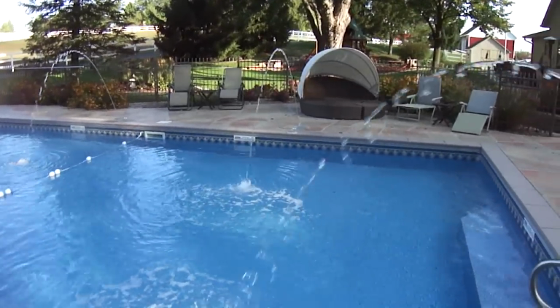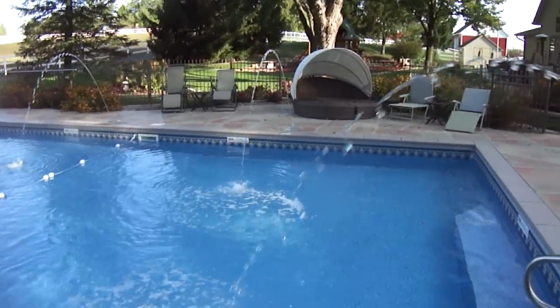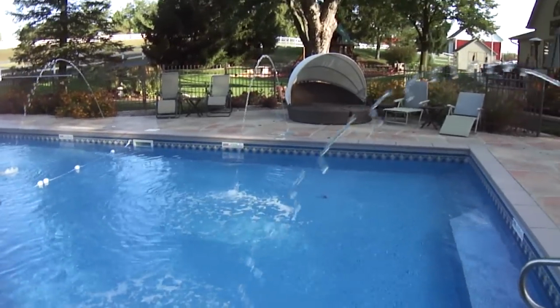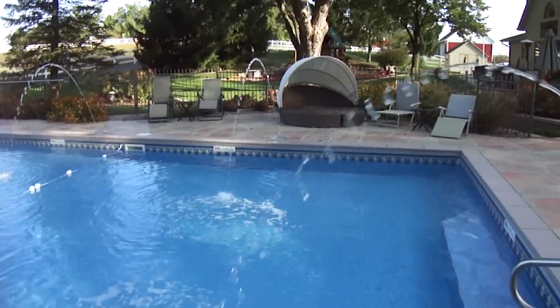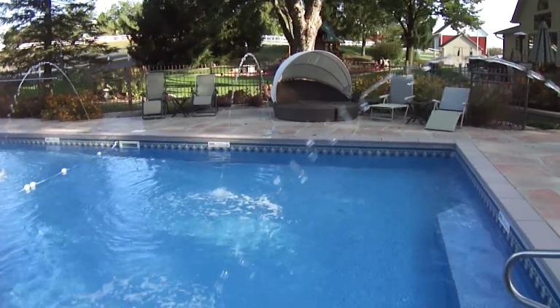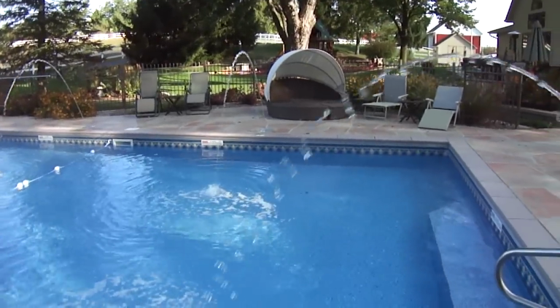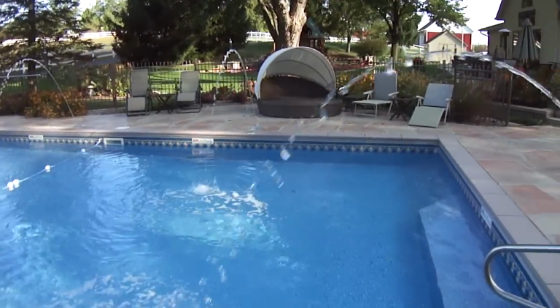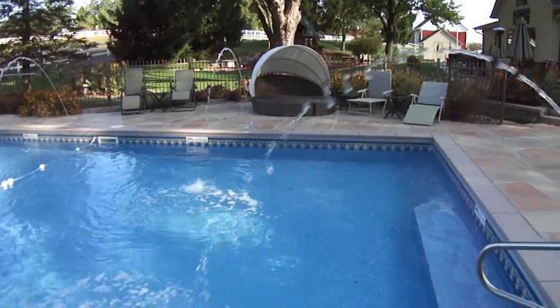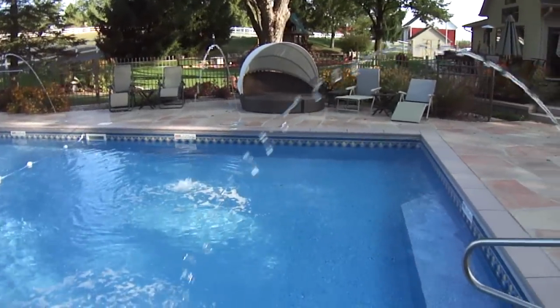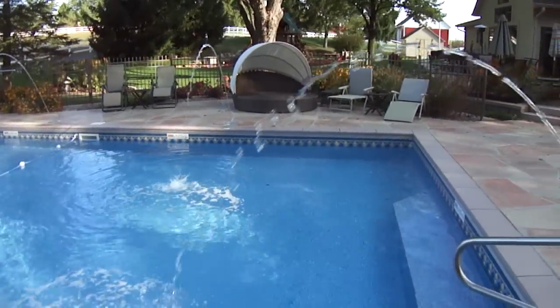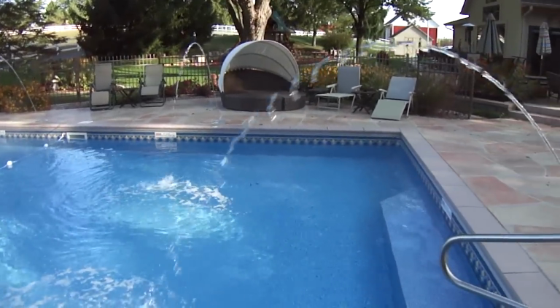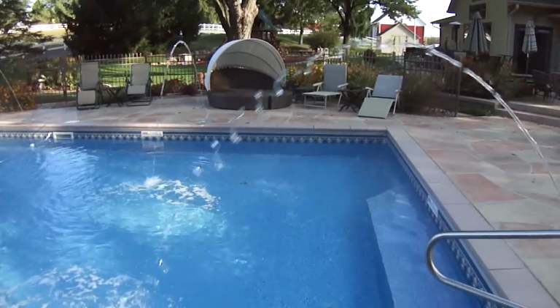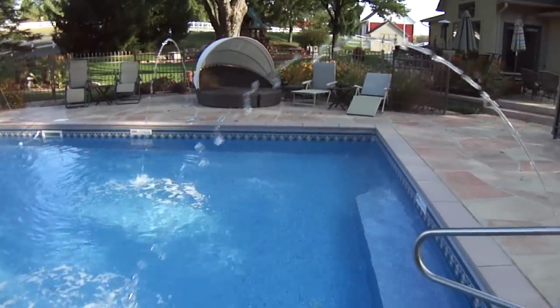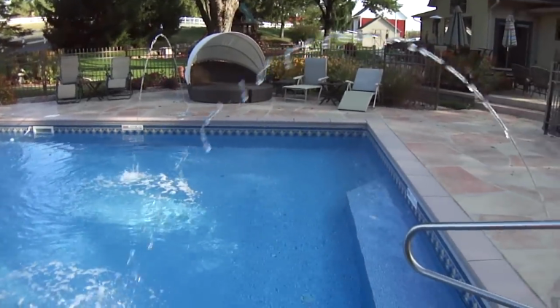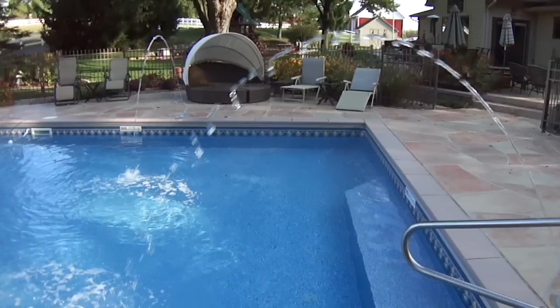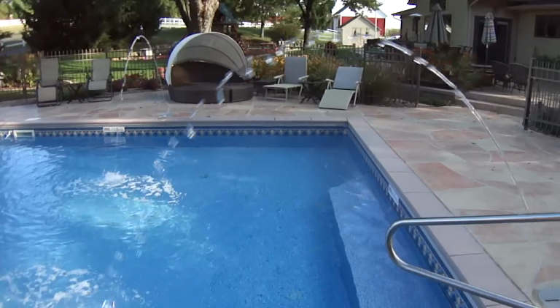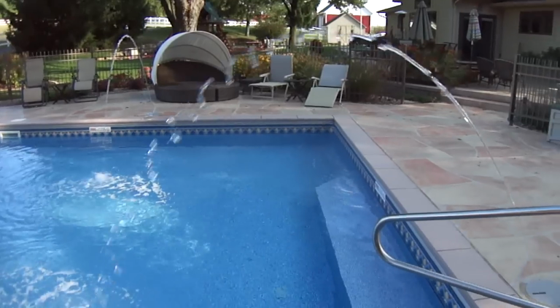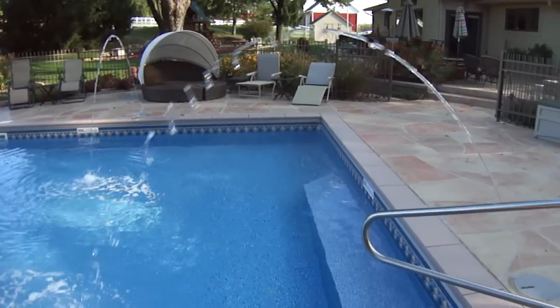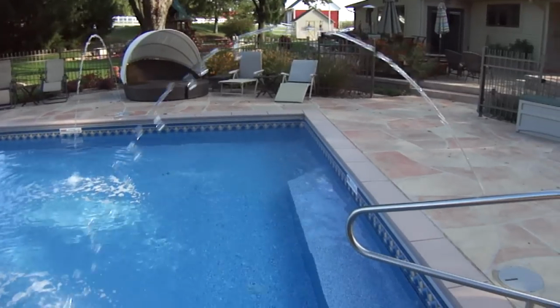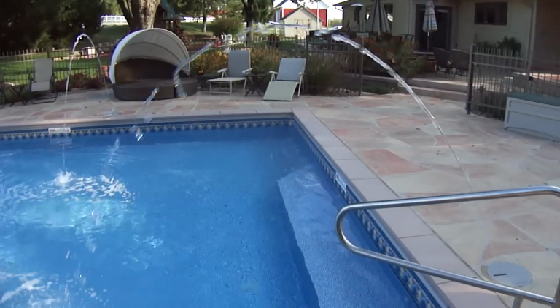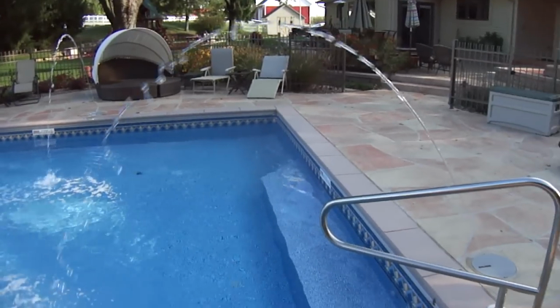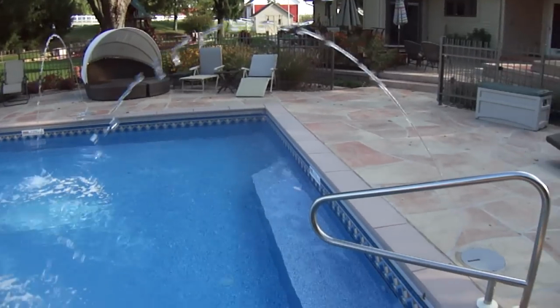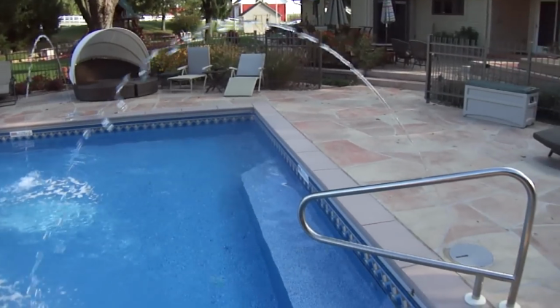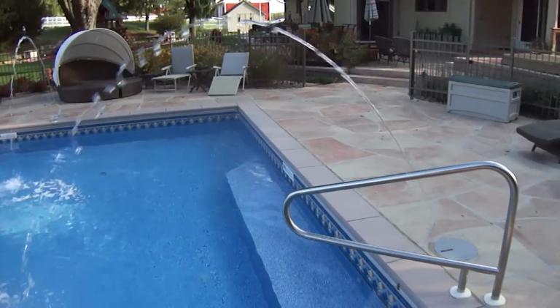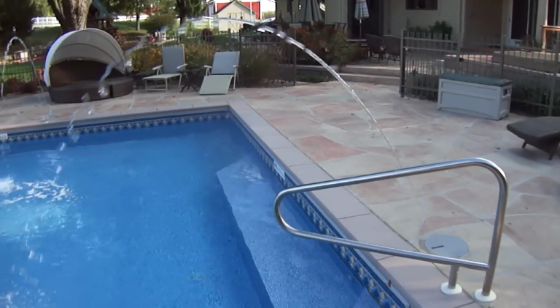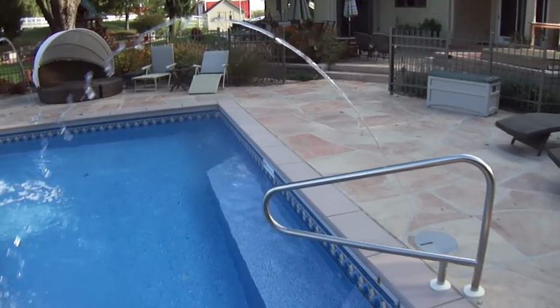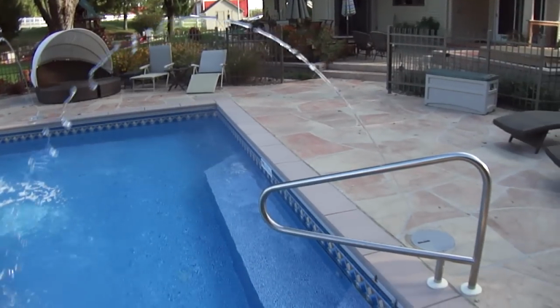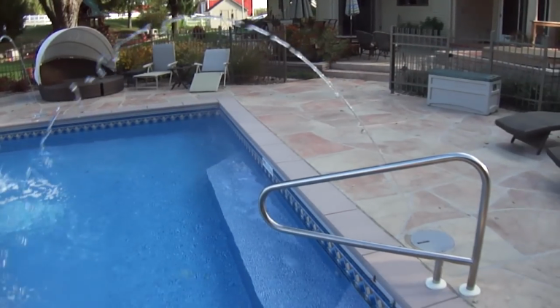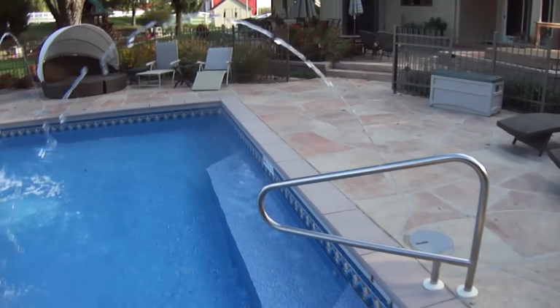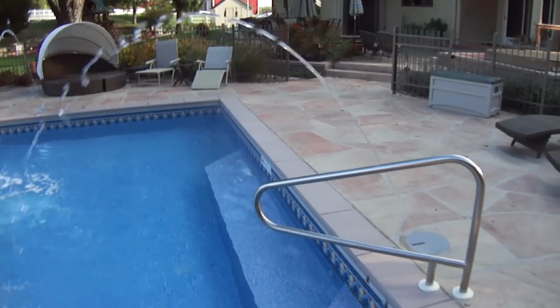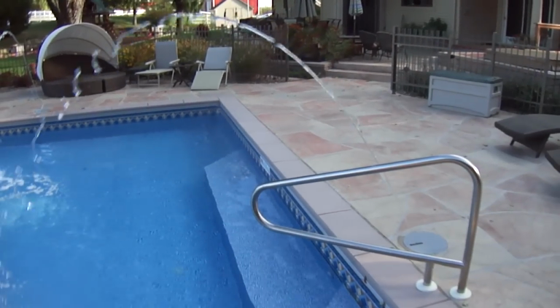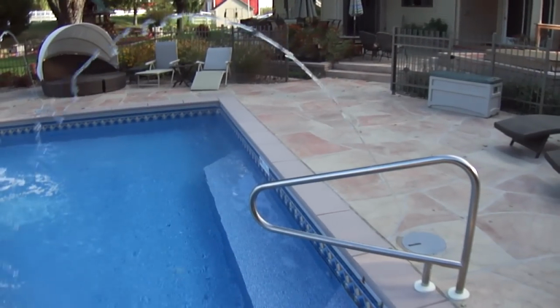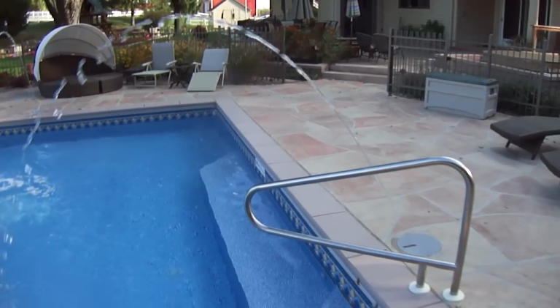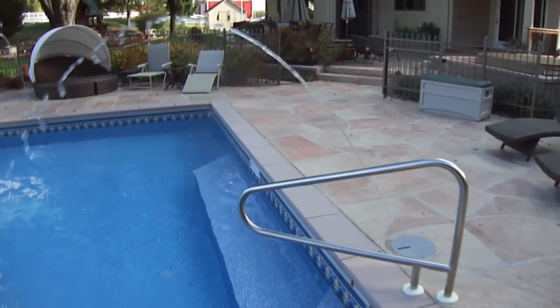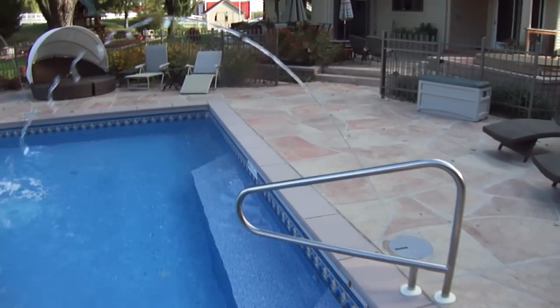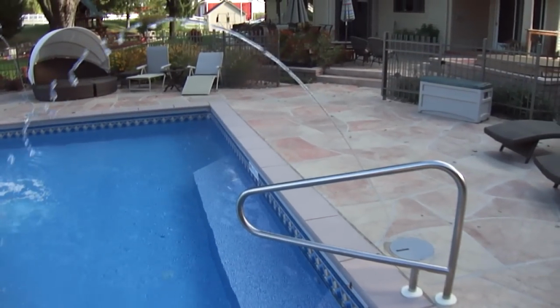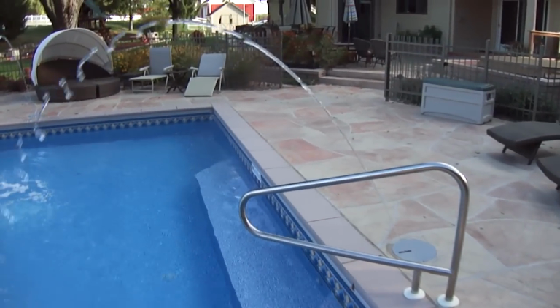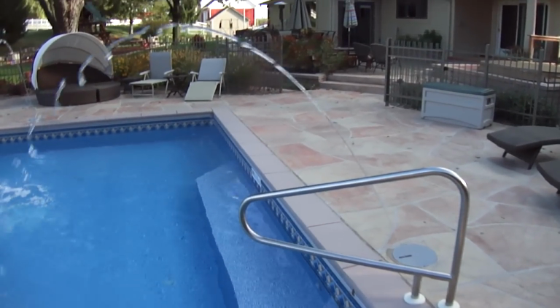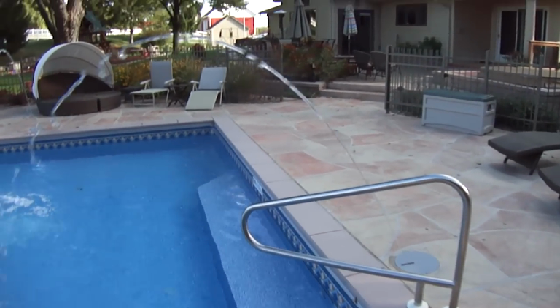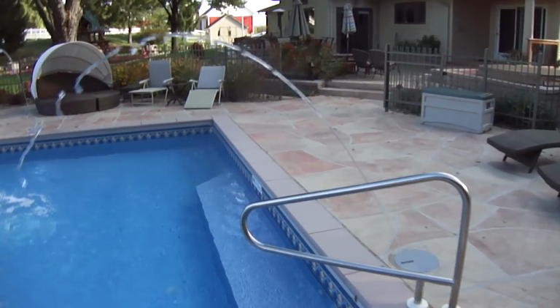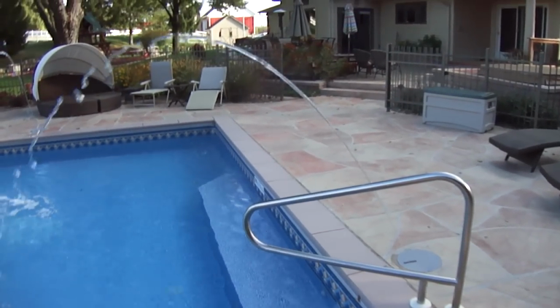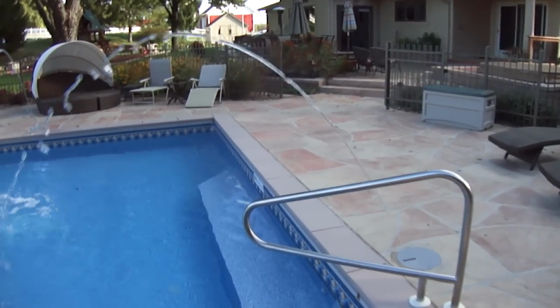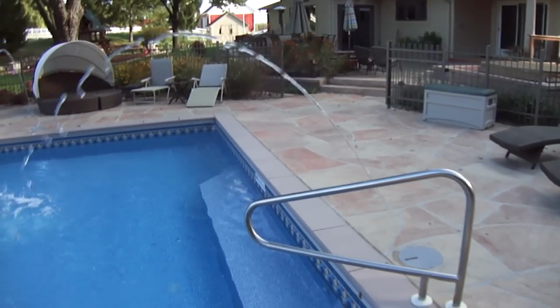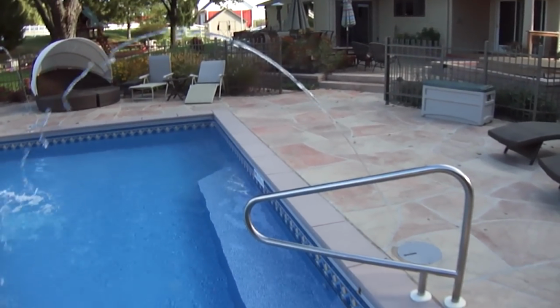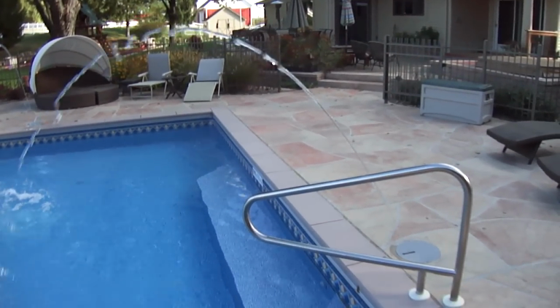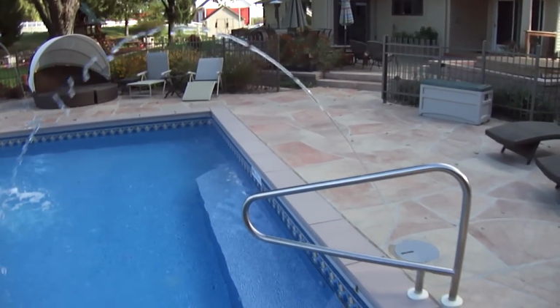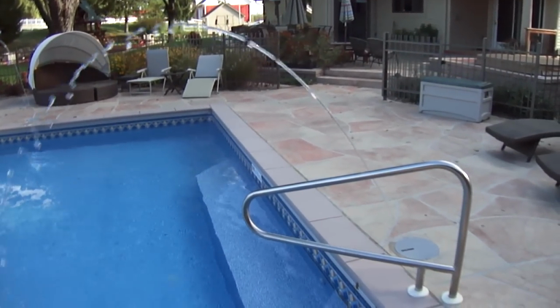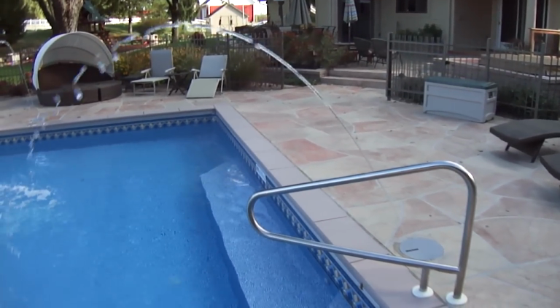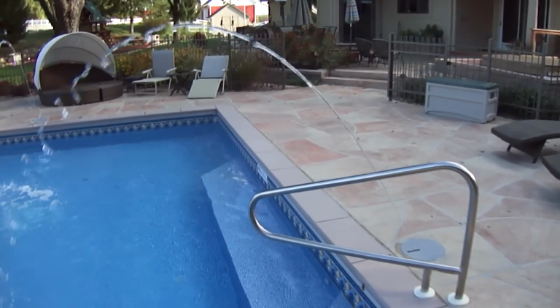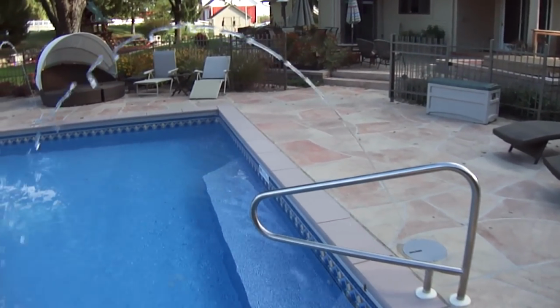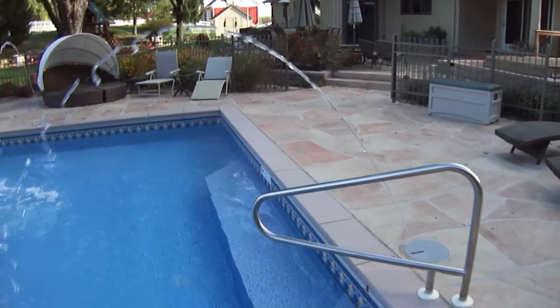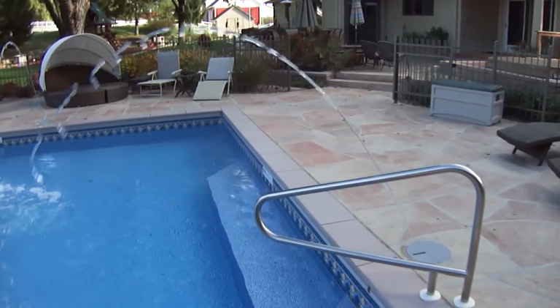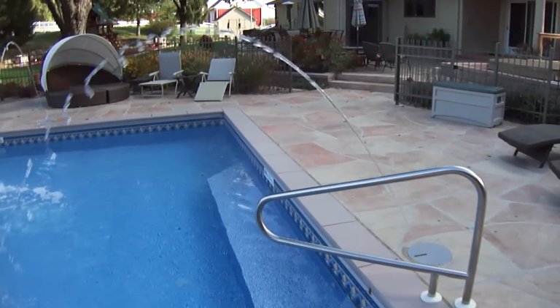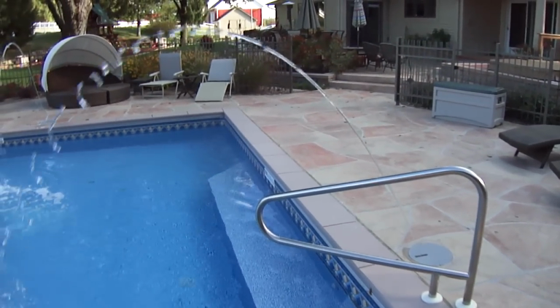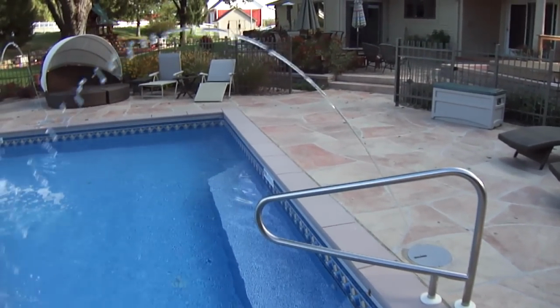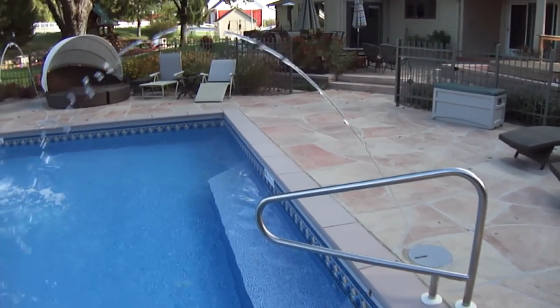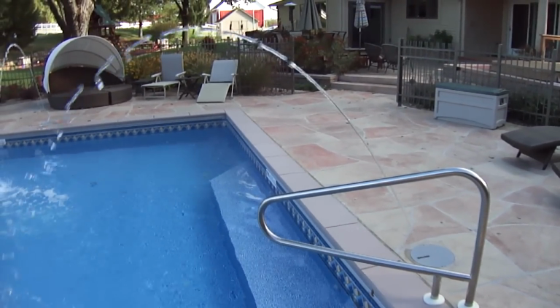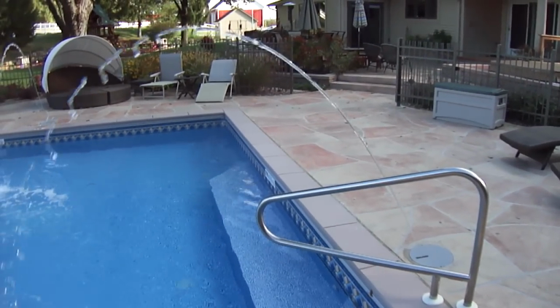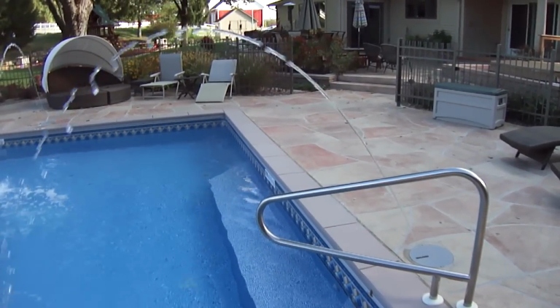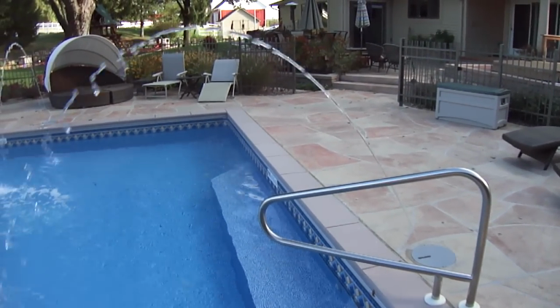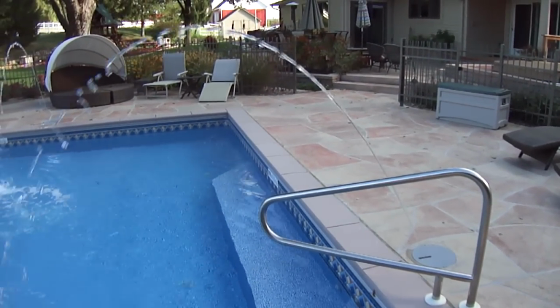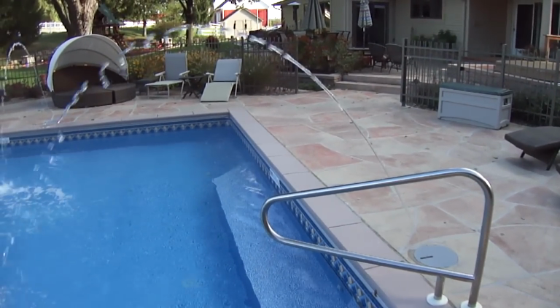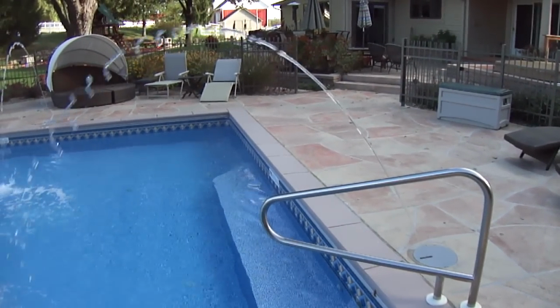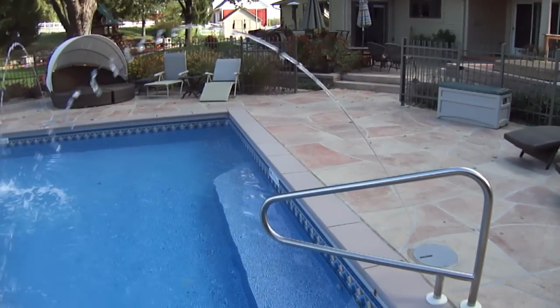This is just one type of water feature that we can do that's tied in with the pool system and is using the recirculated water from the pool.